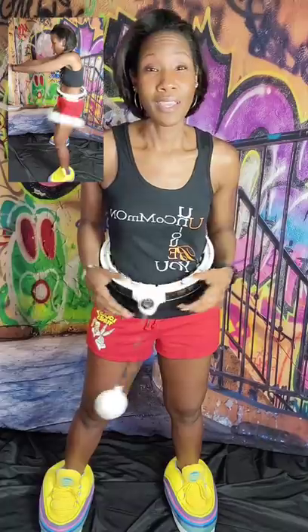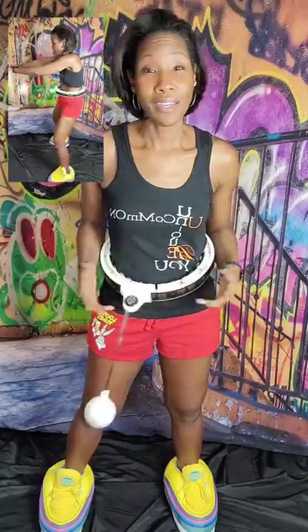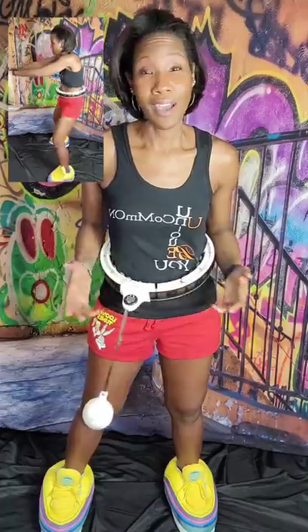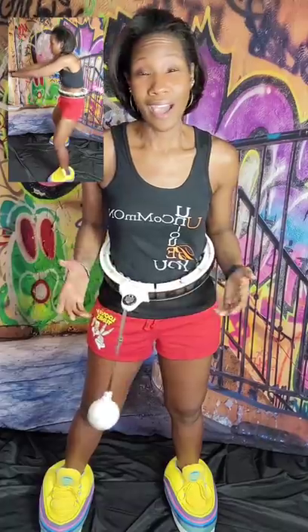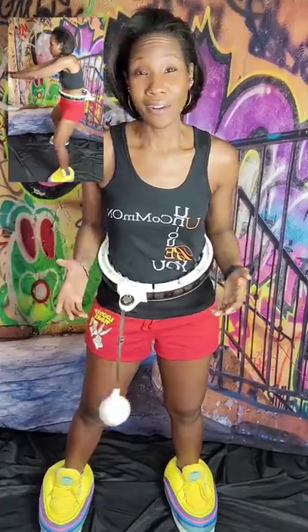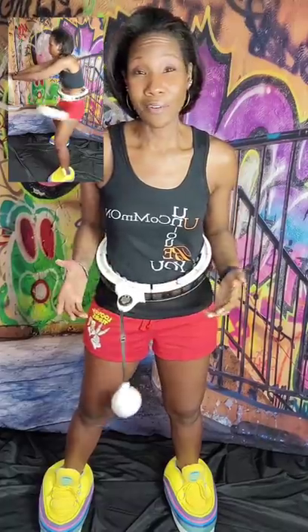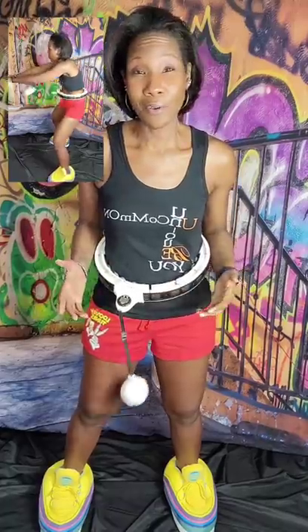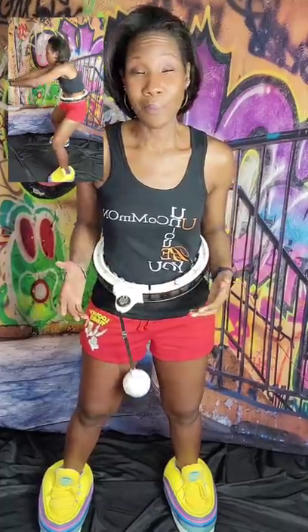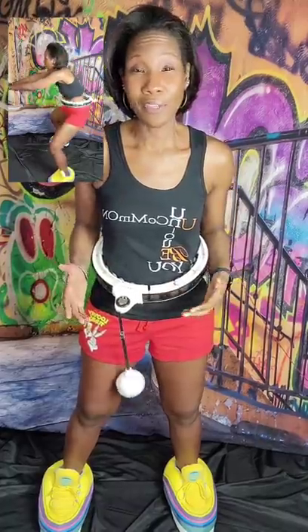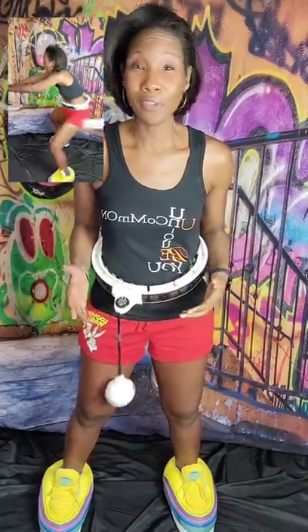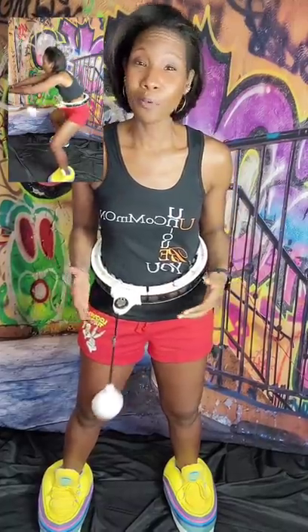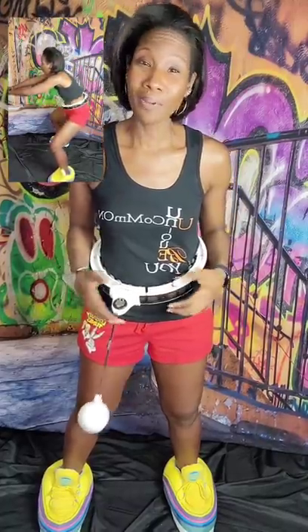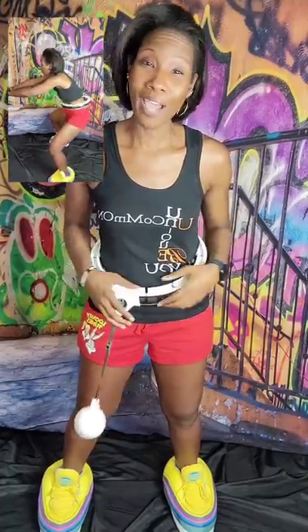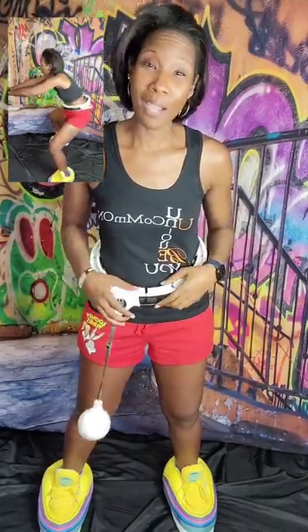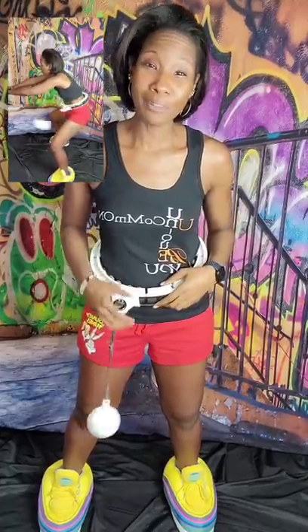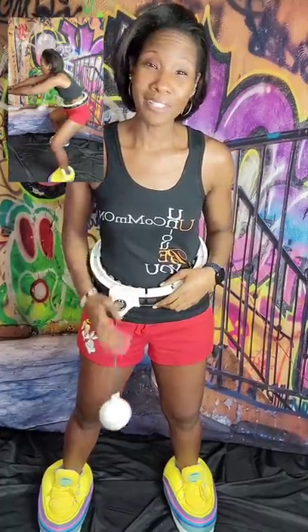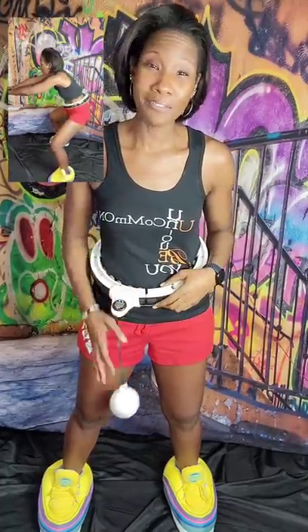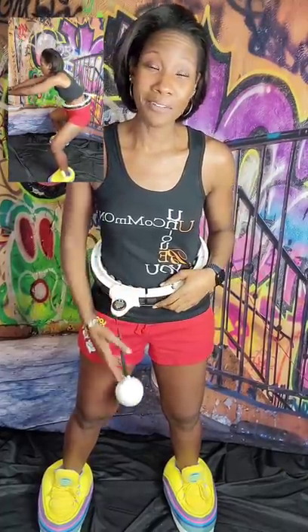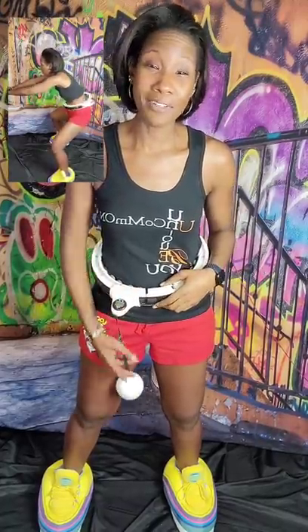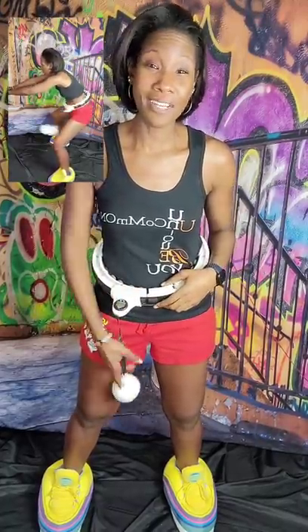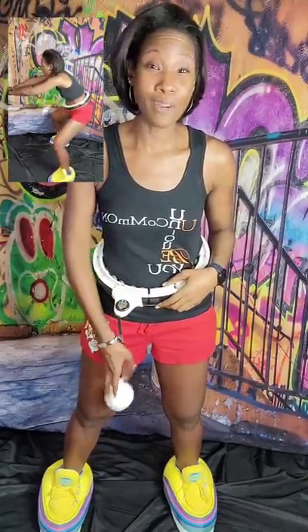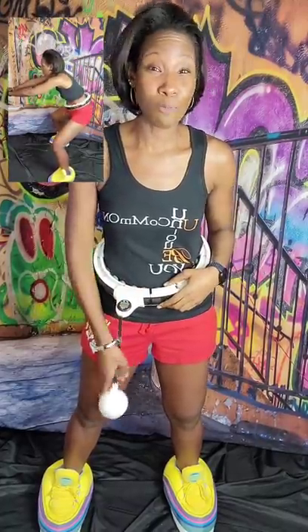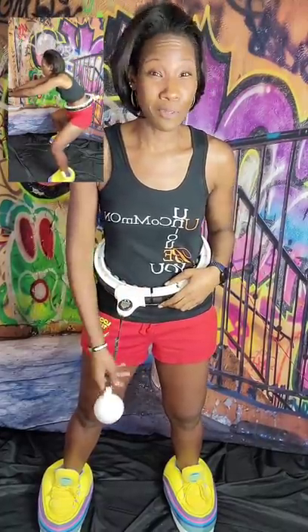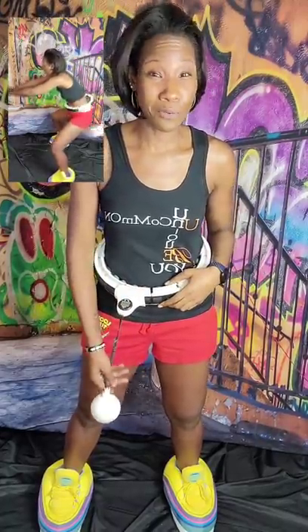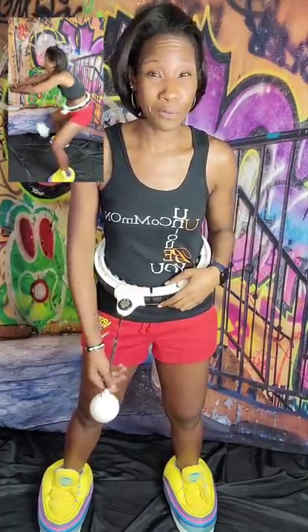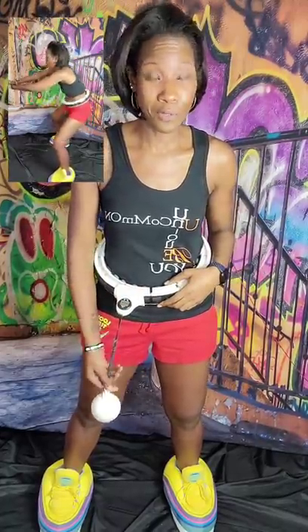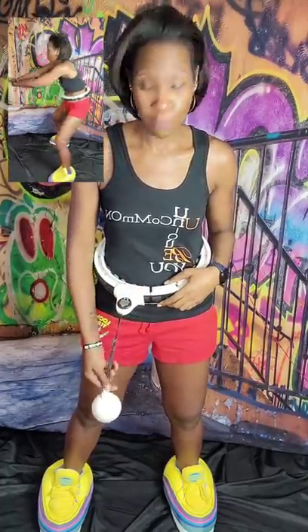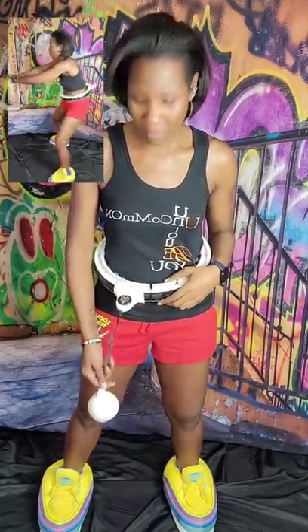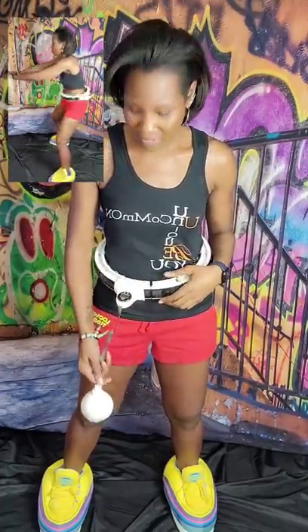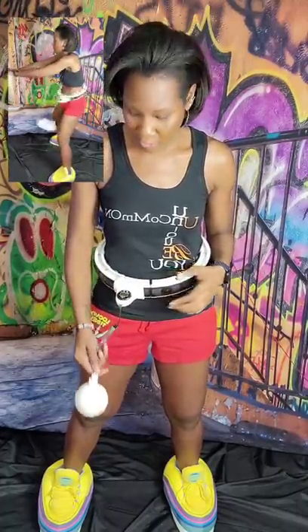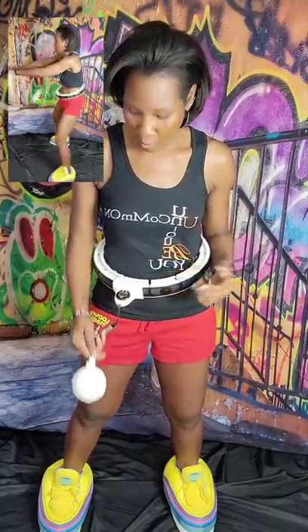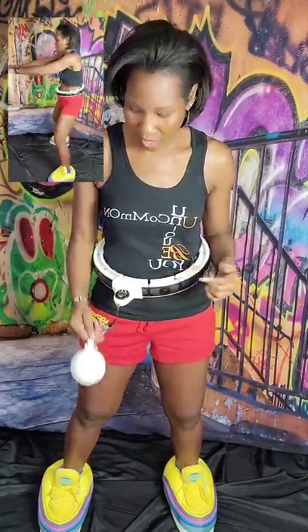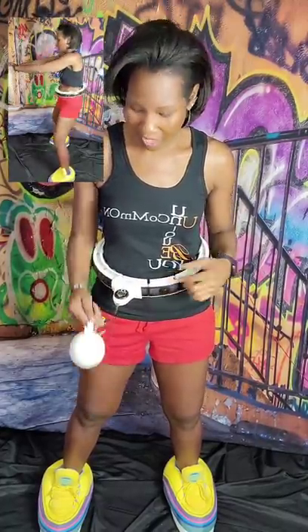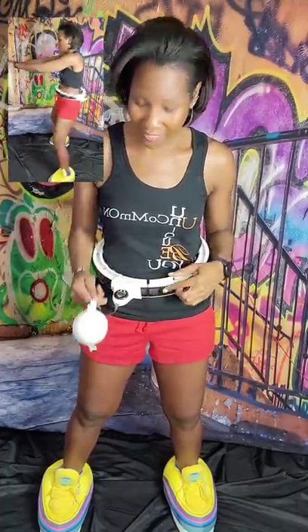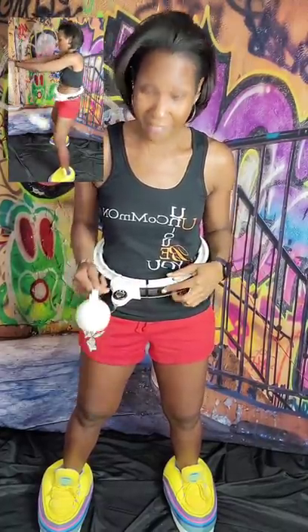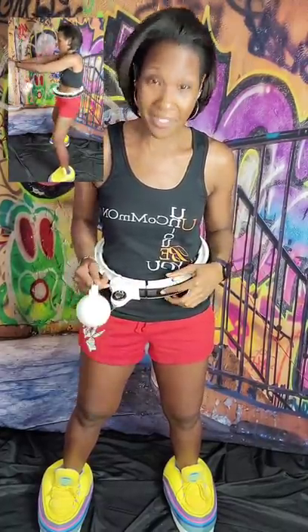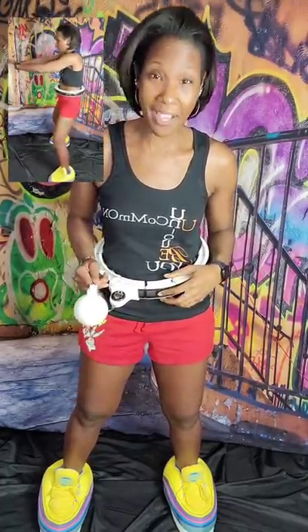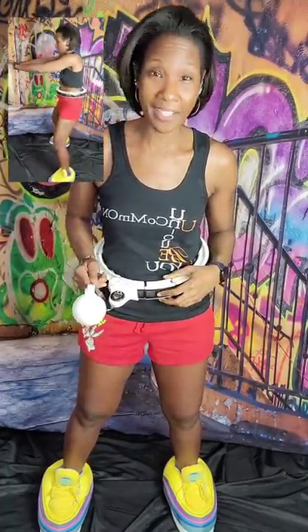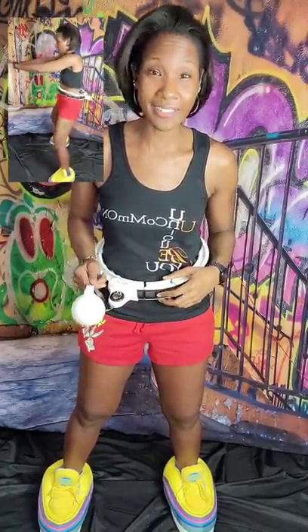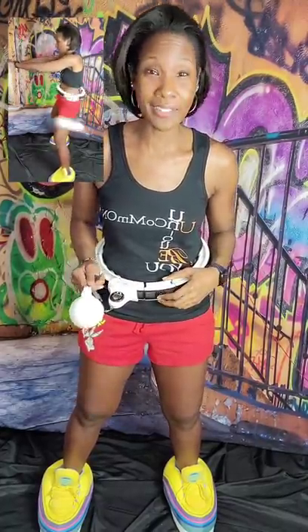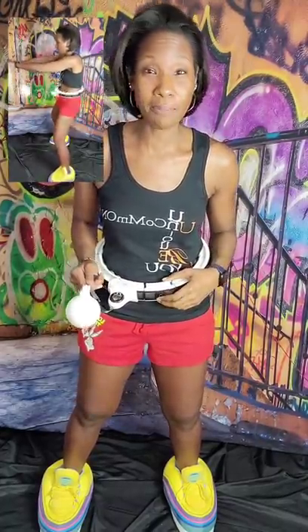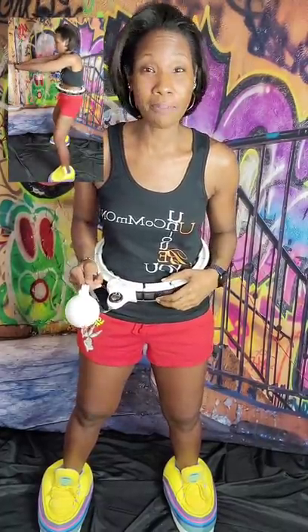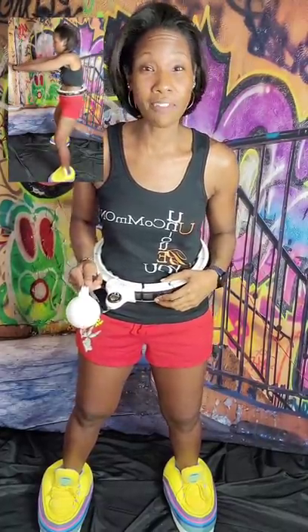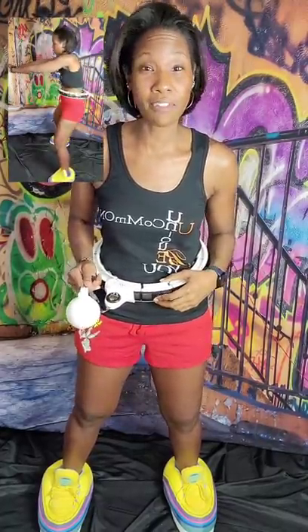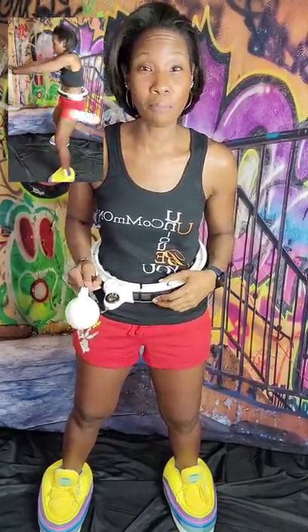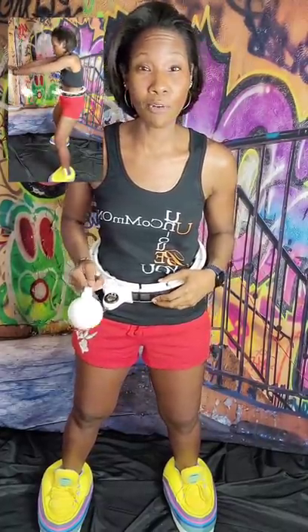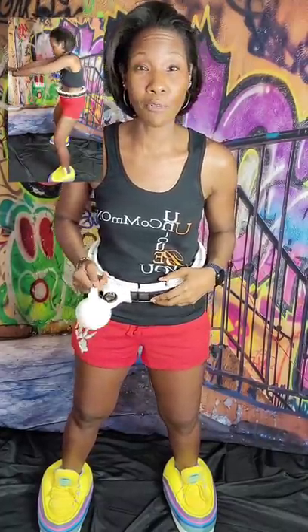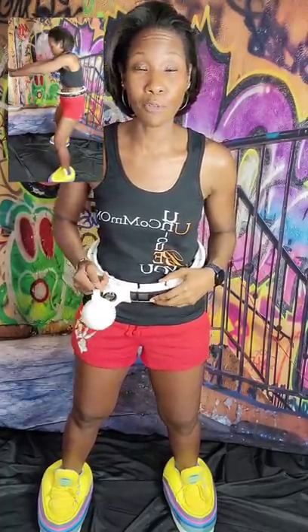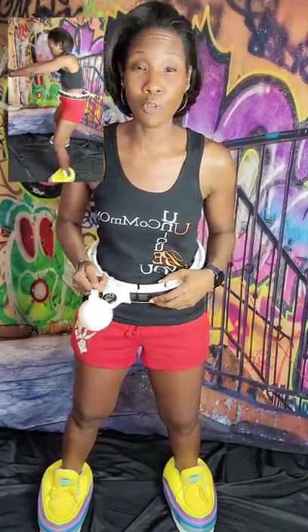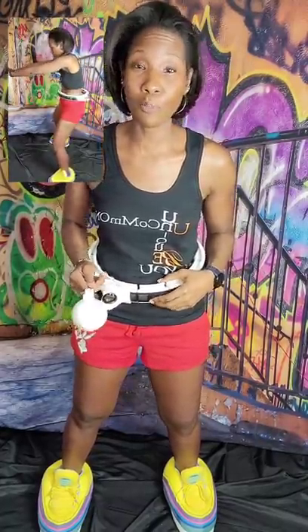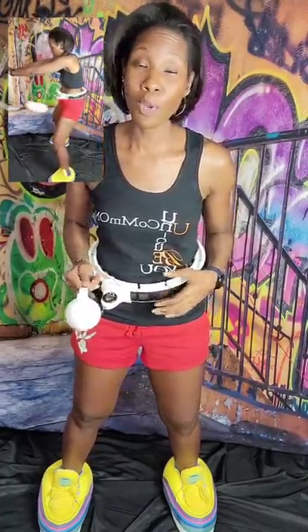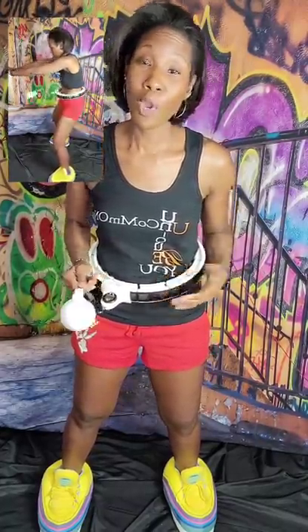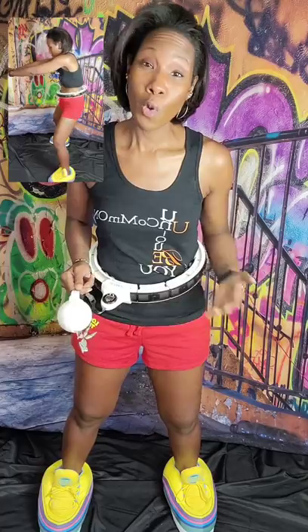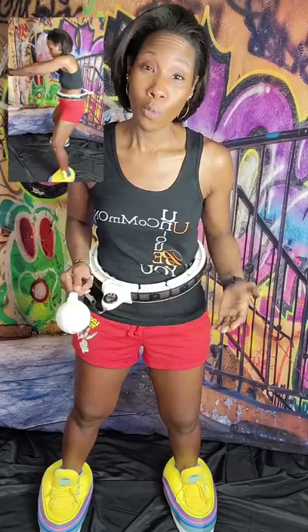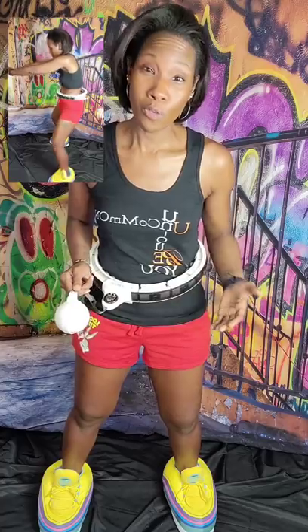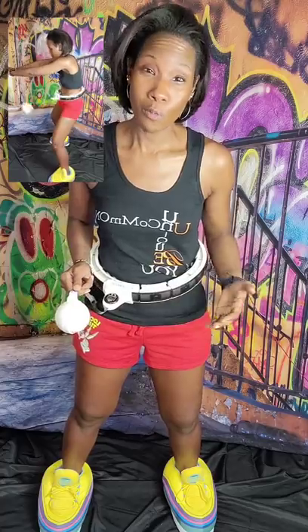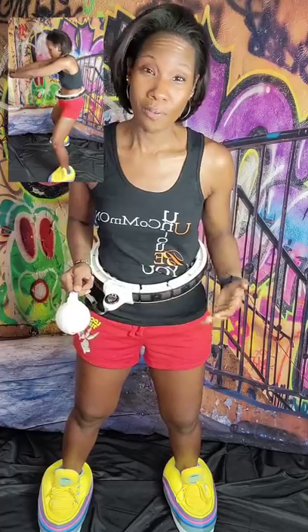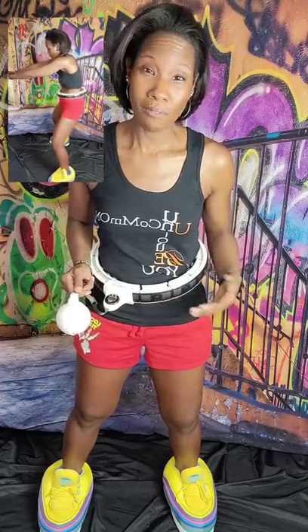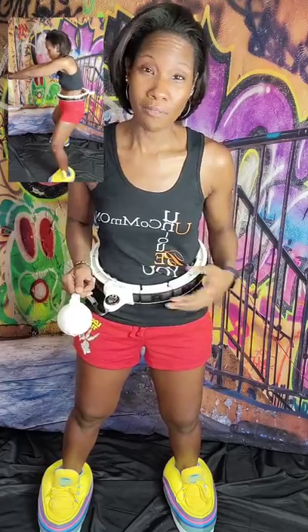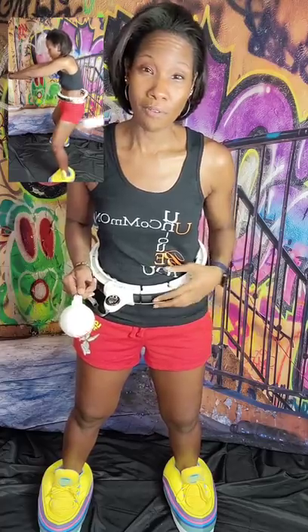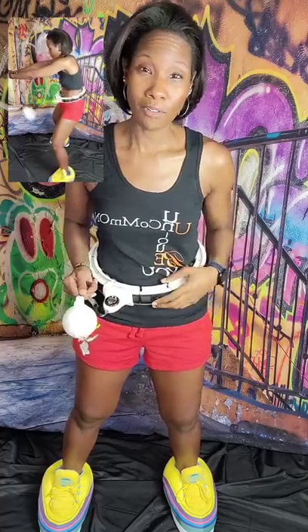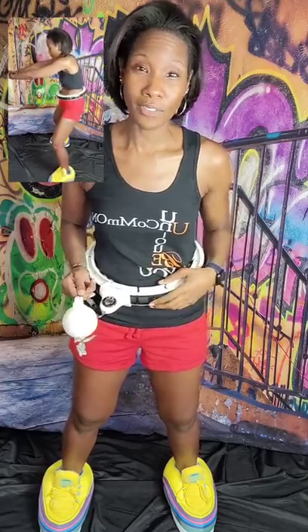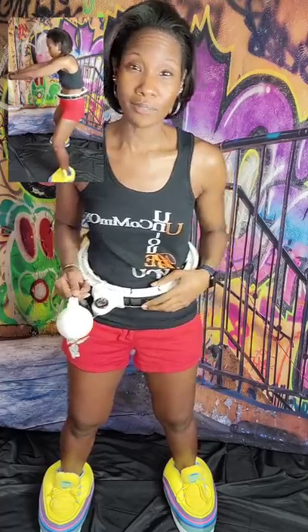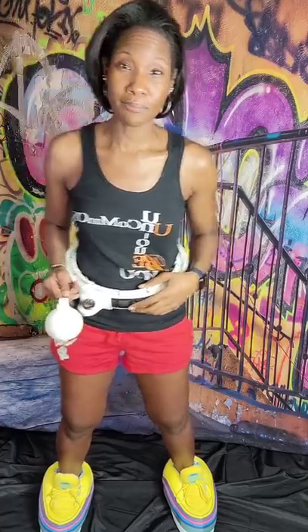I was never good at real hula hooping, so I love the concept of the smart hula hoop where the hoop never falls.